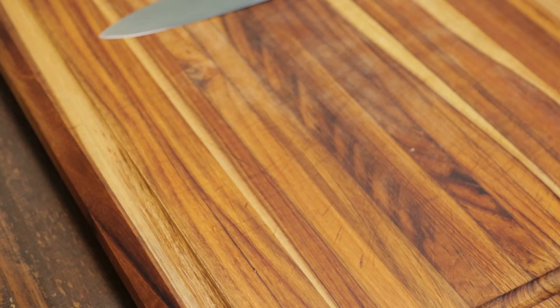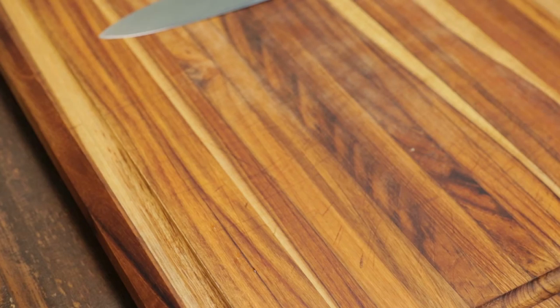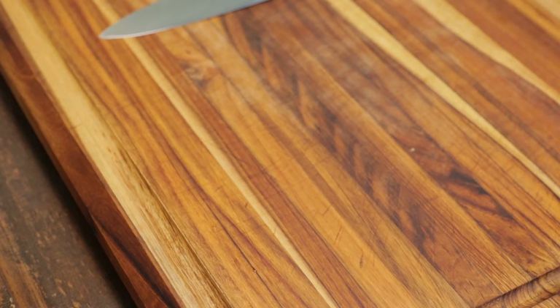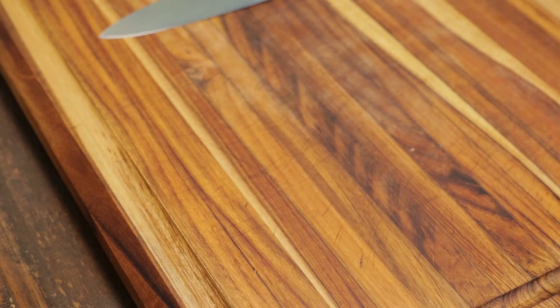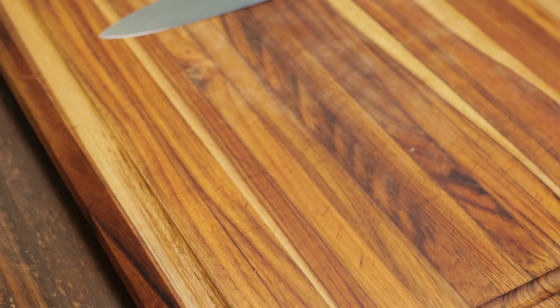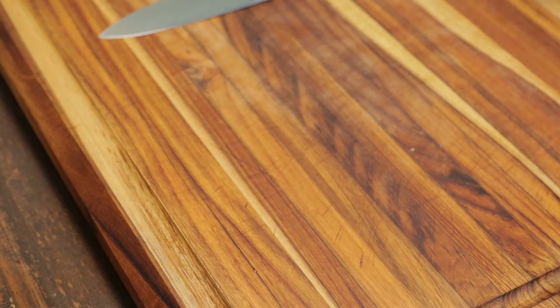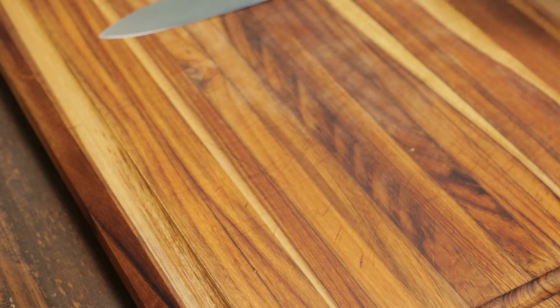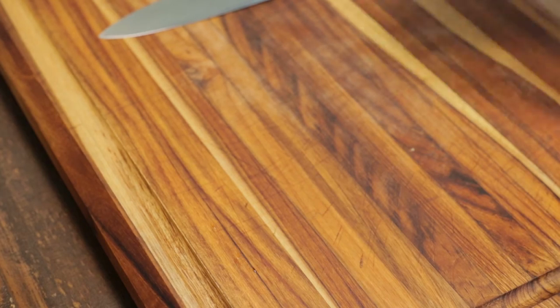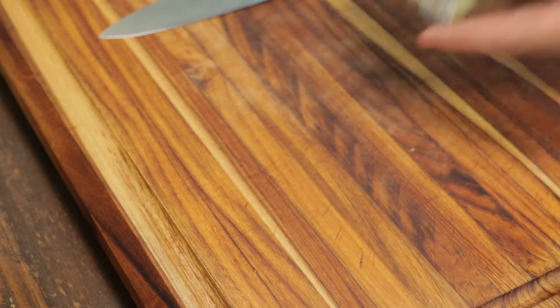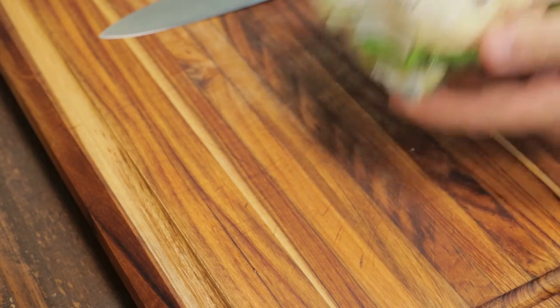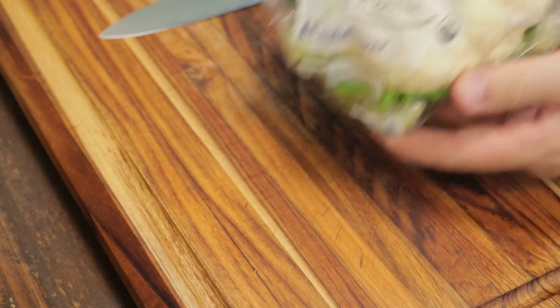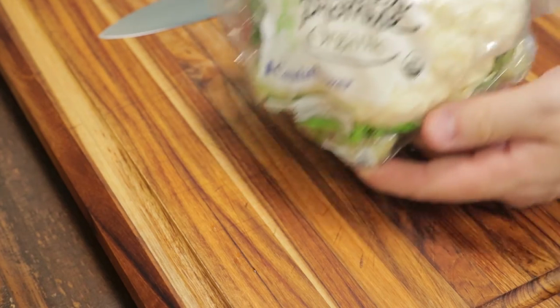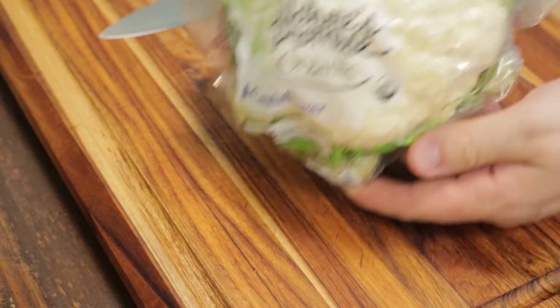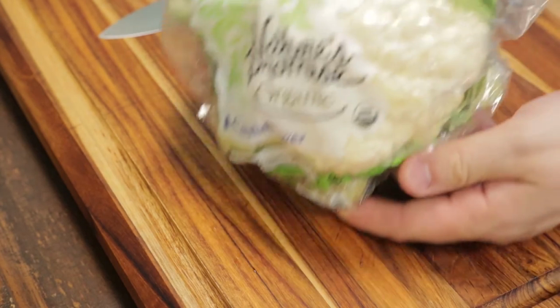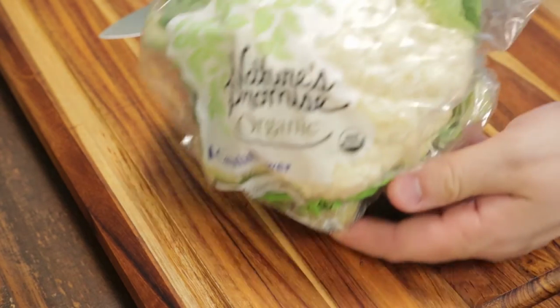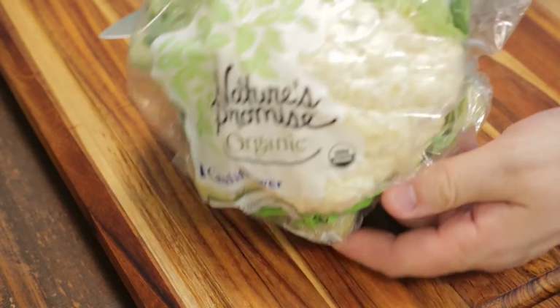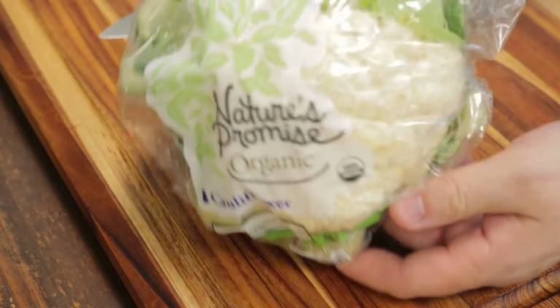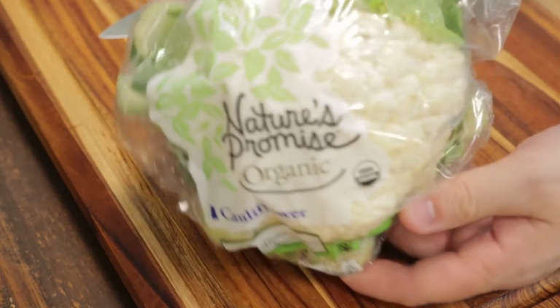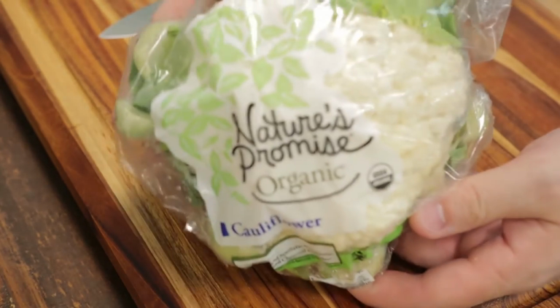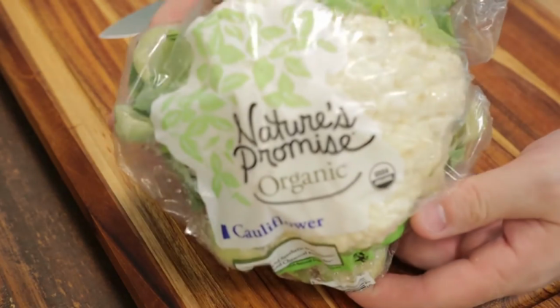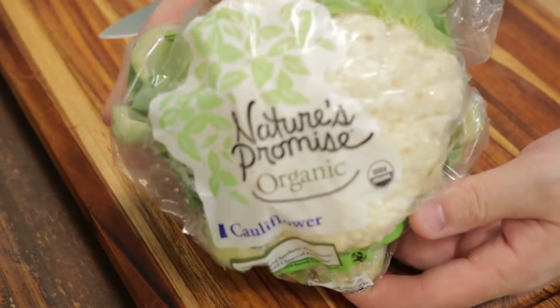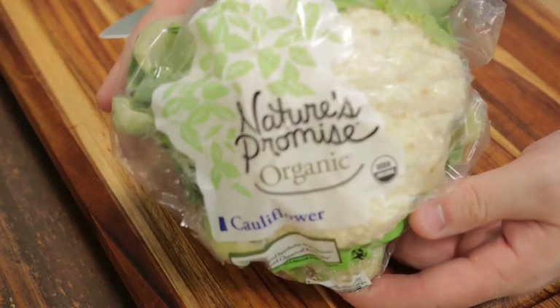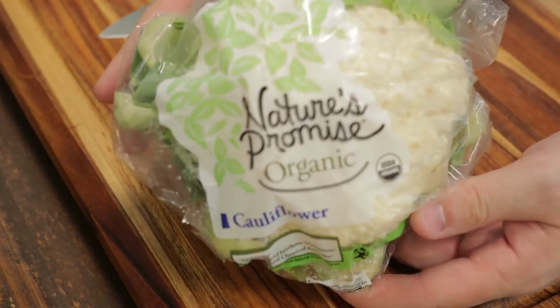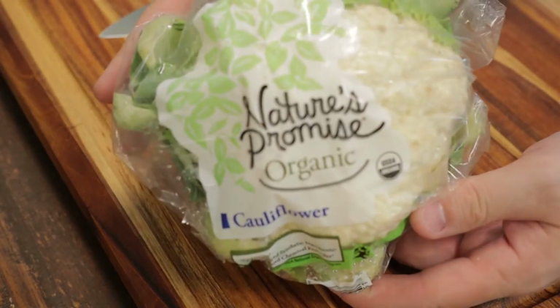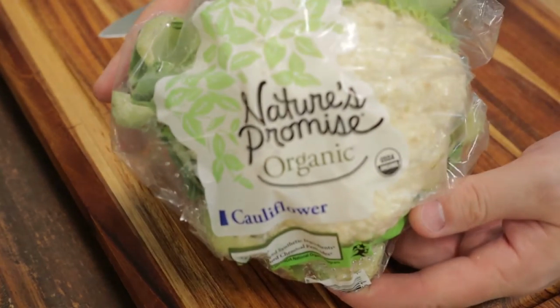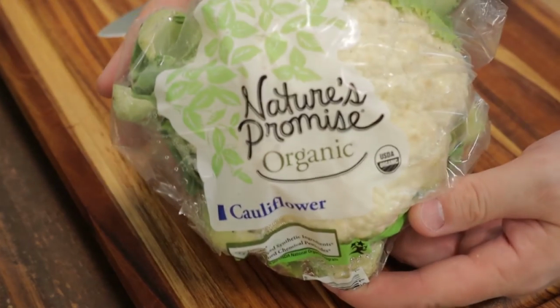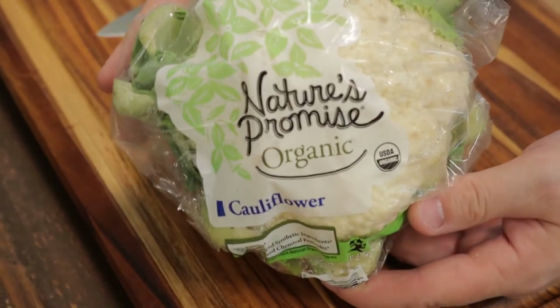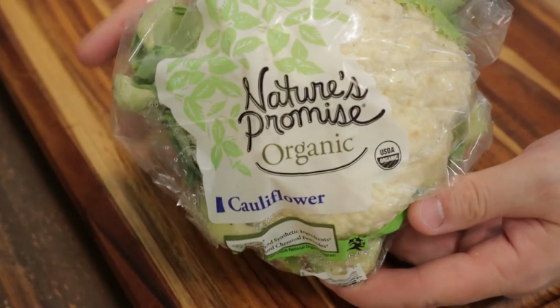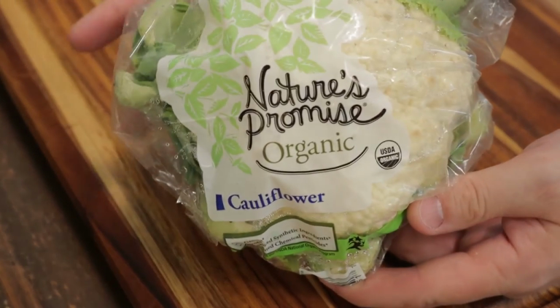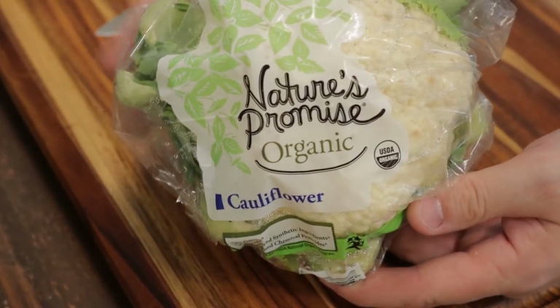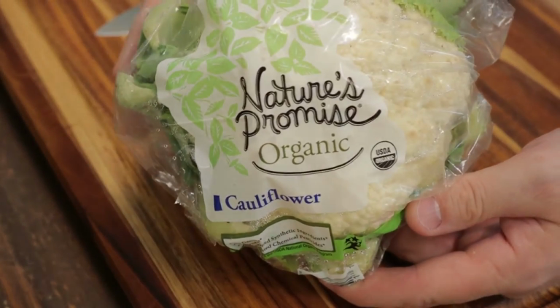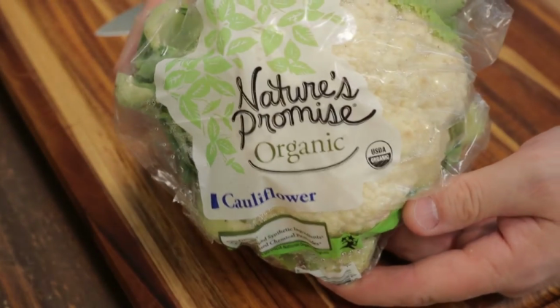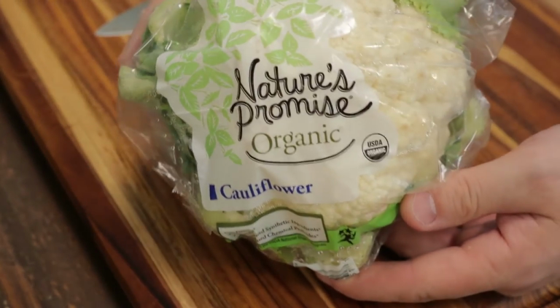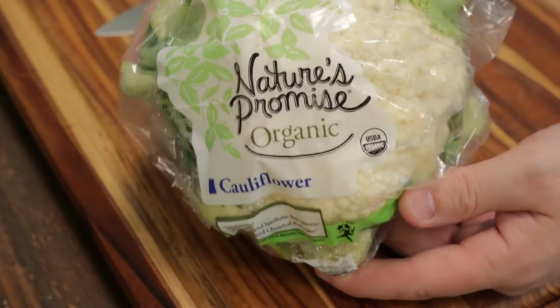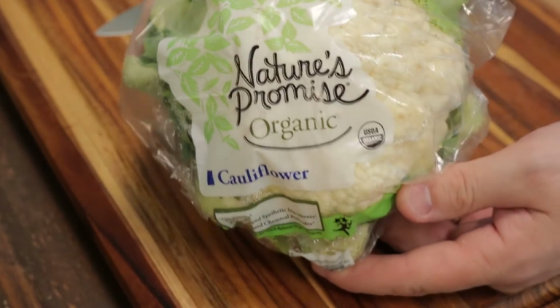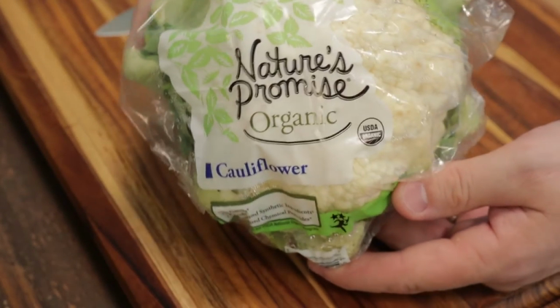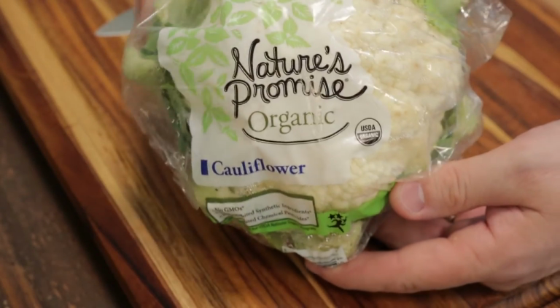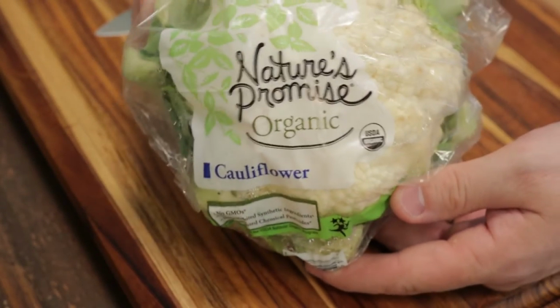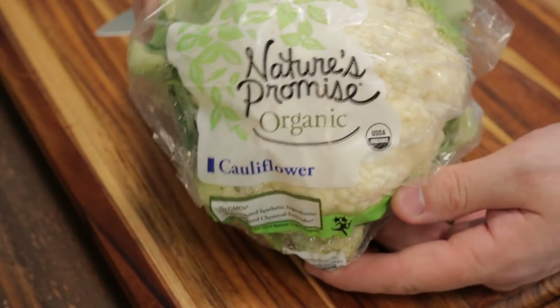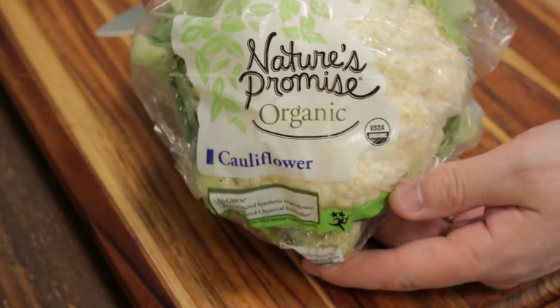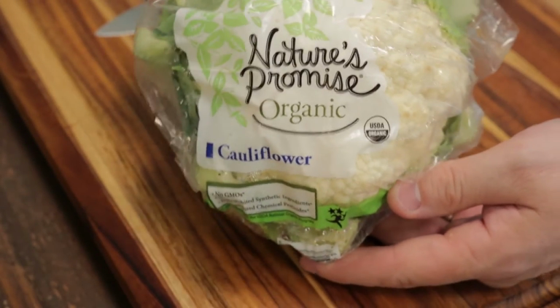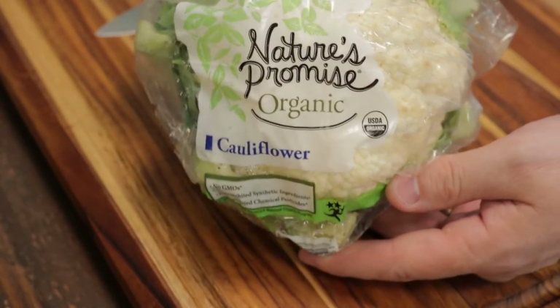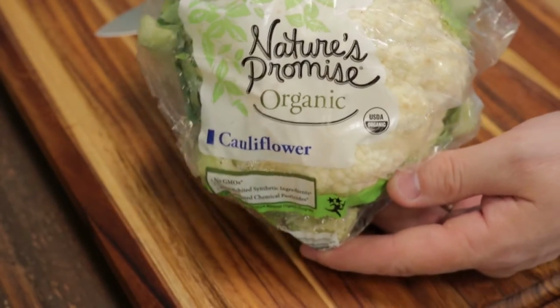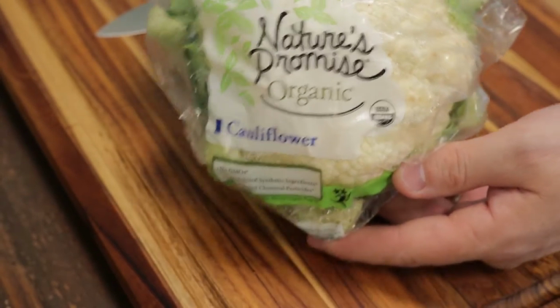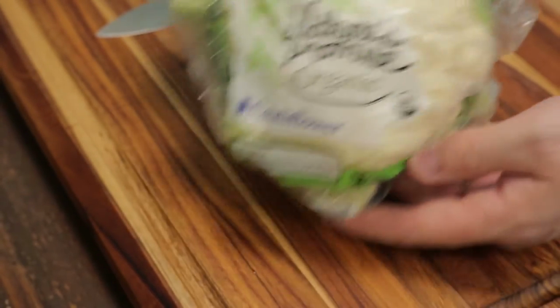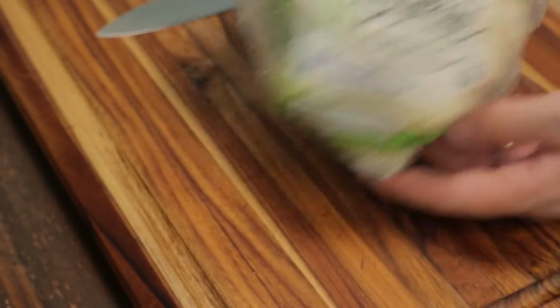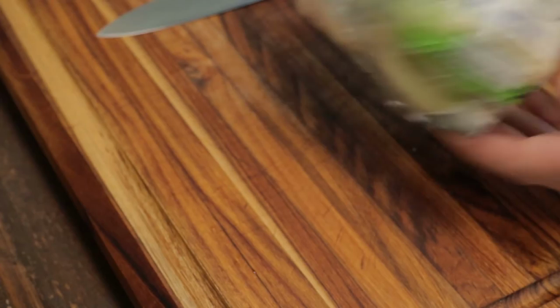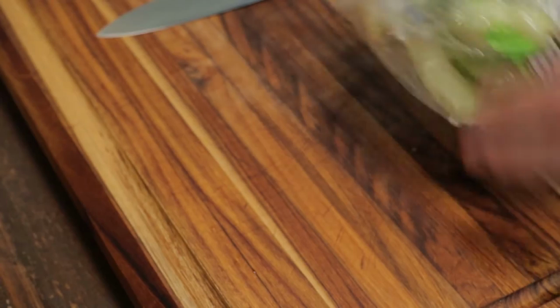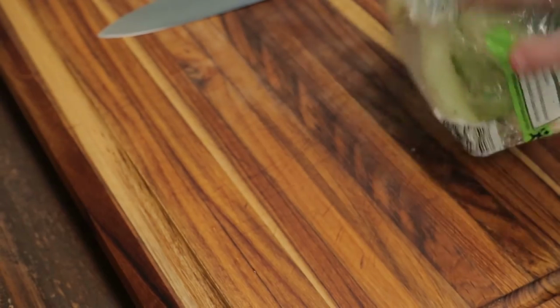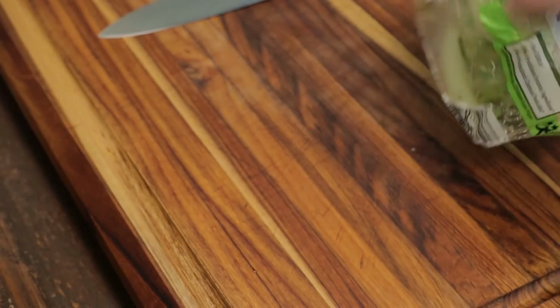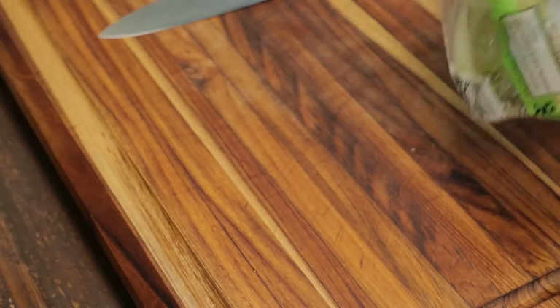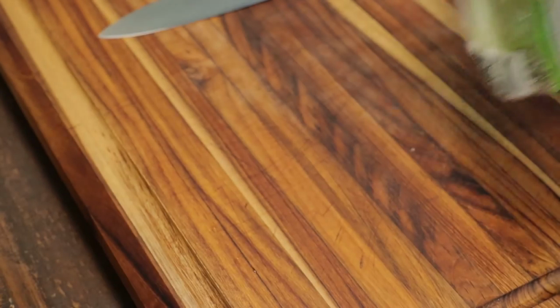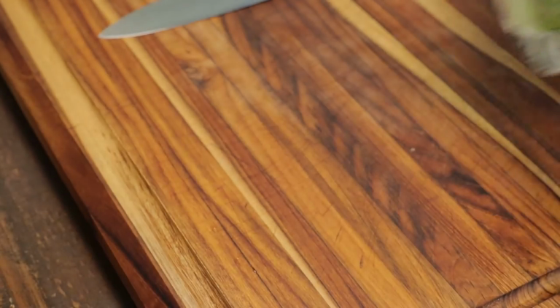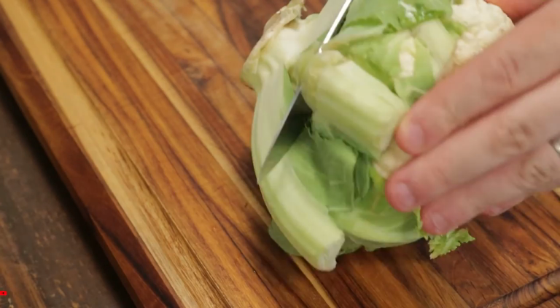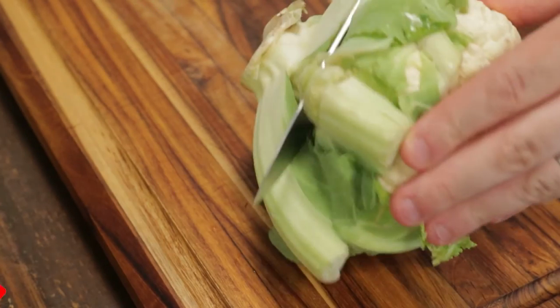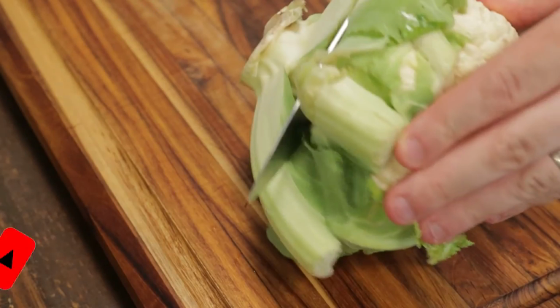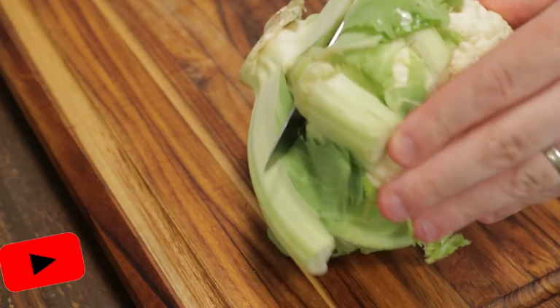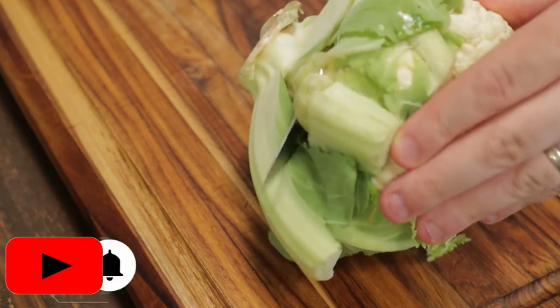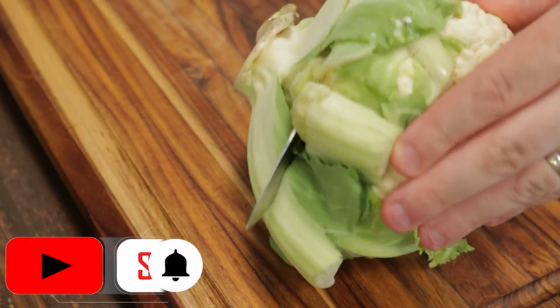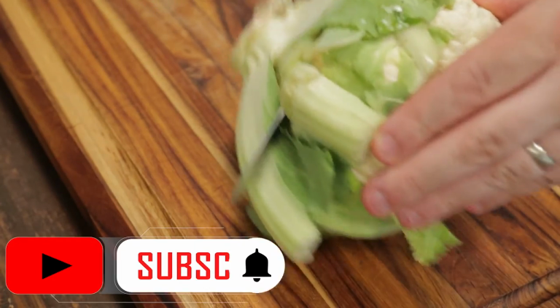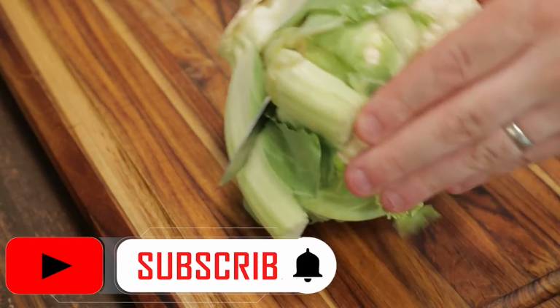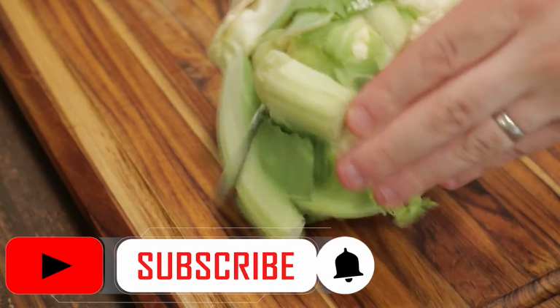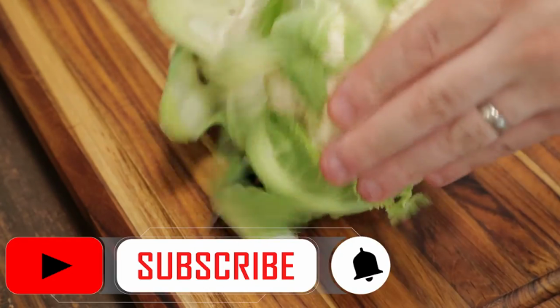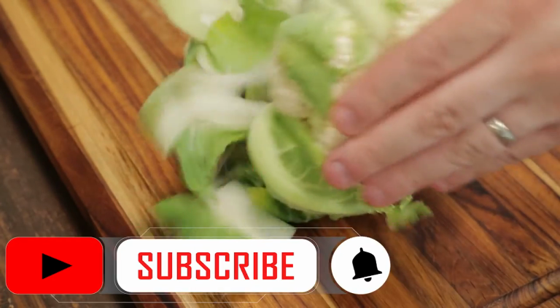I get a lot of questions asking what to mix cauliflower with for baby food. I'm going to show you today how I like to make it for my little one.